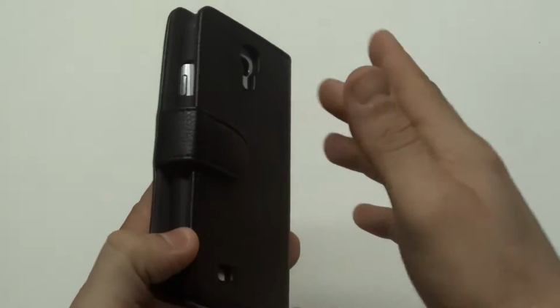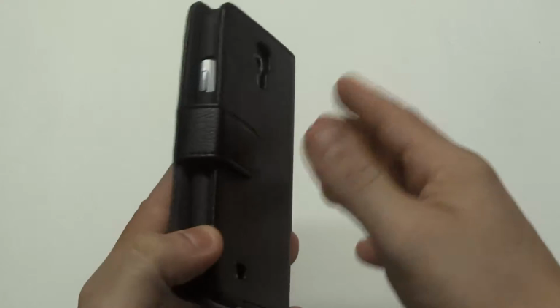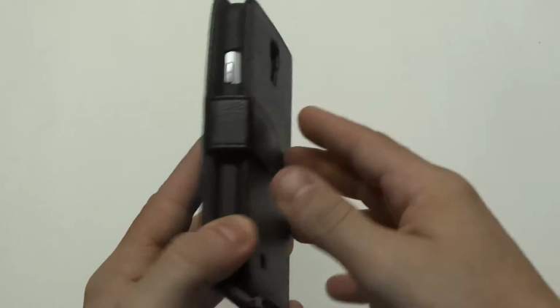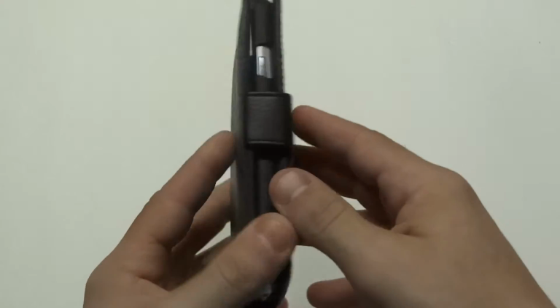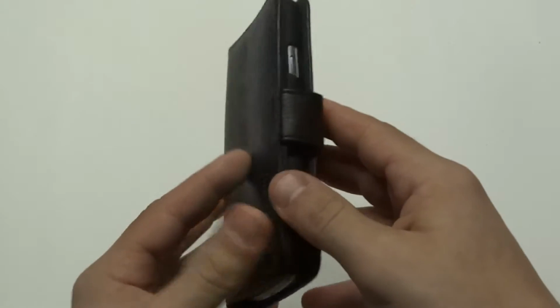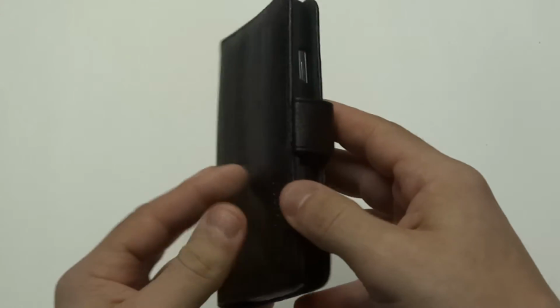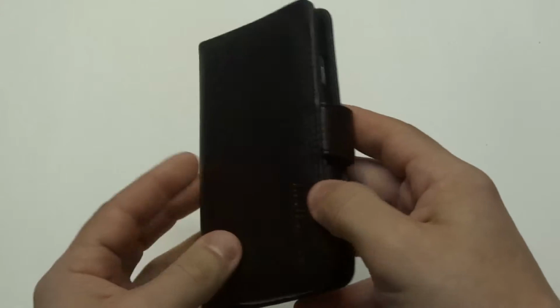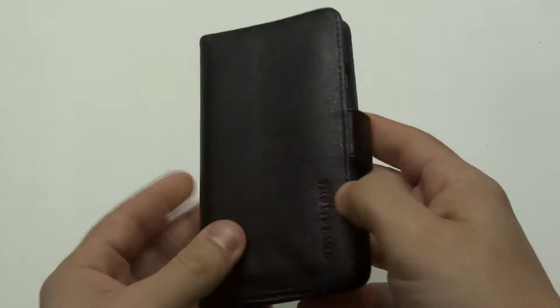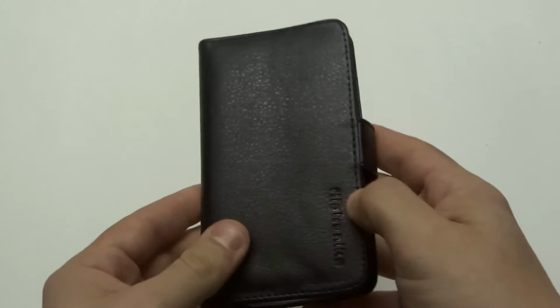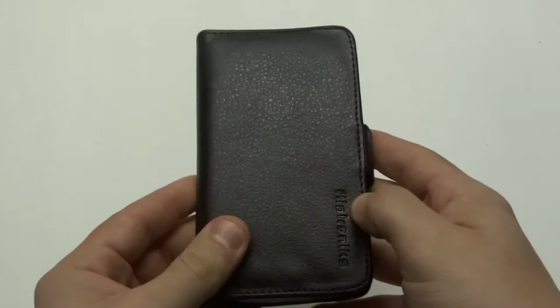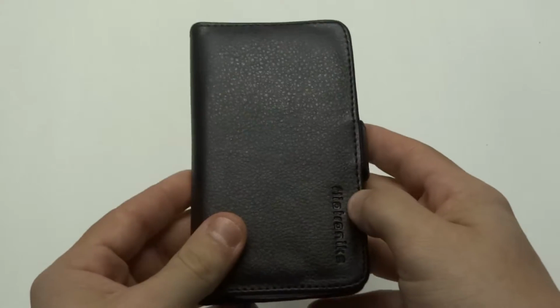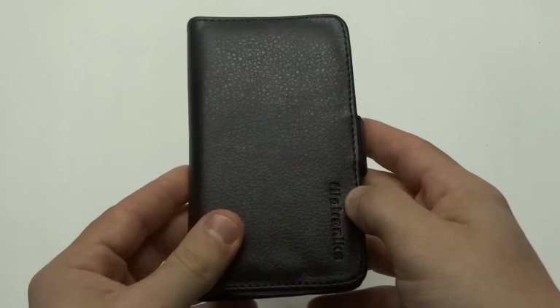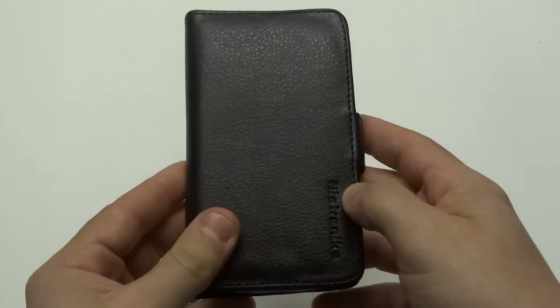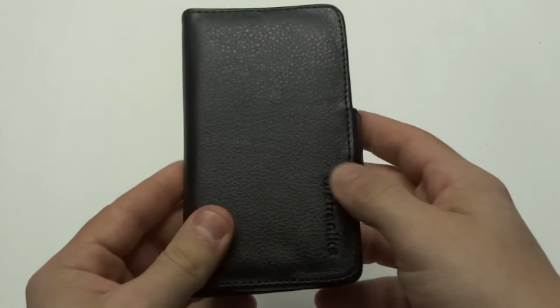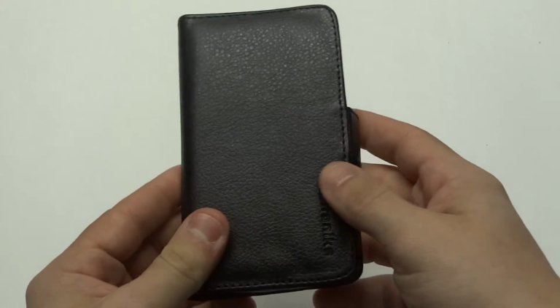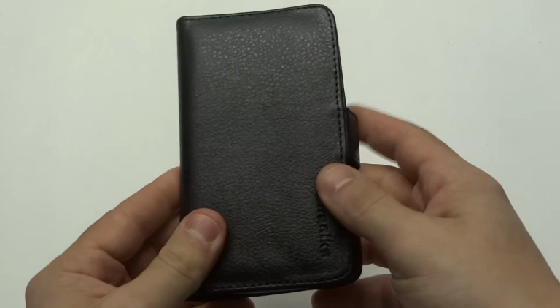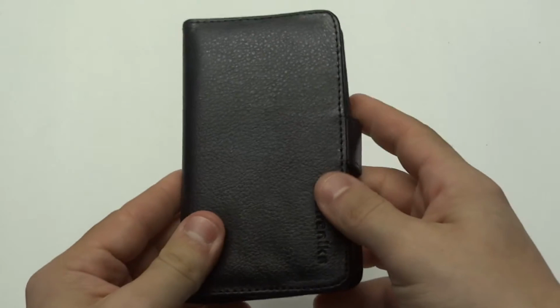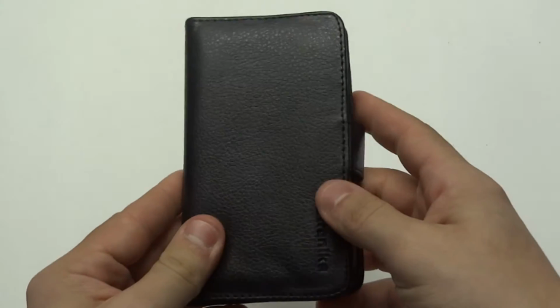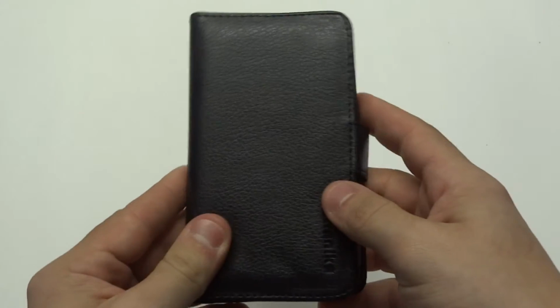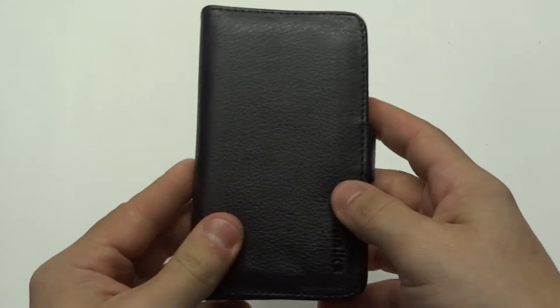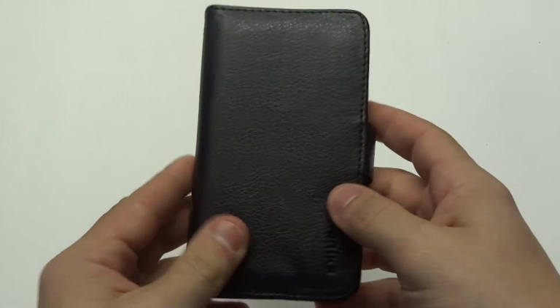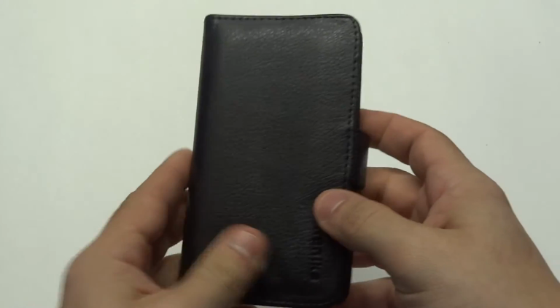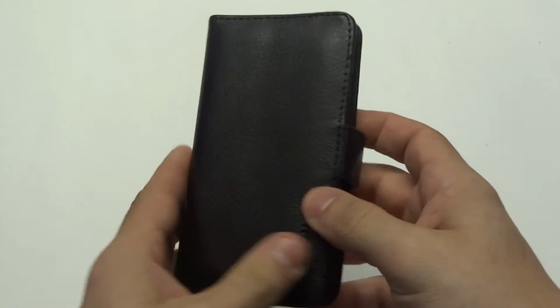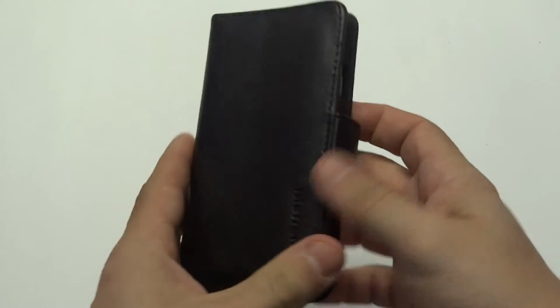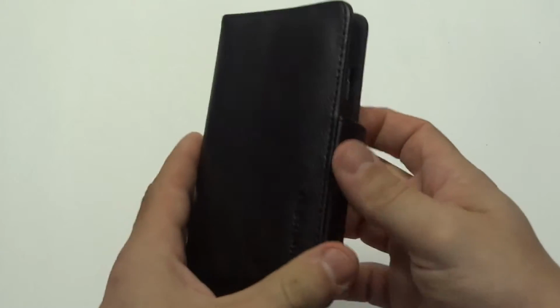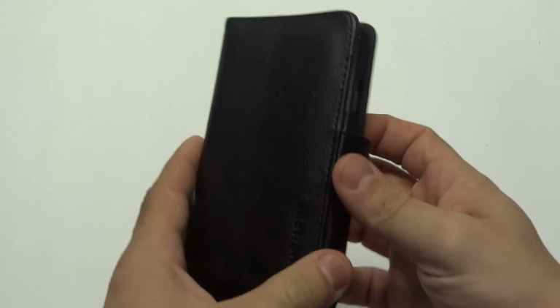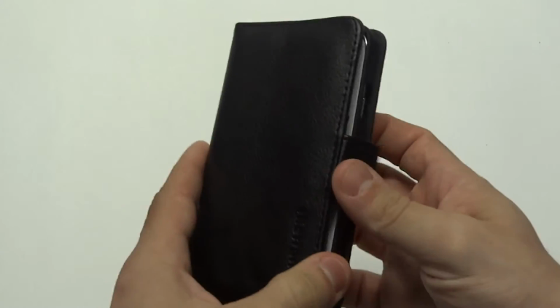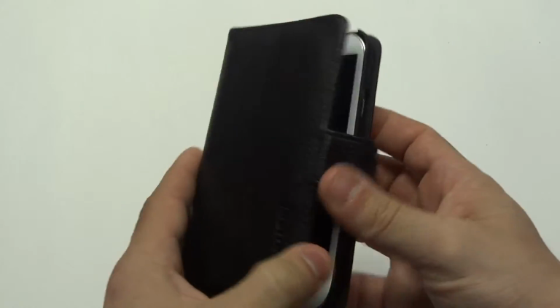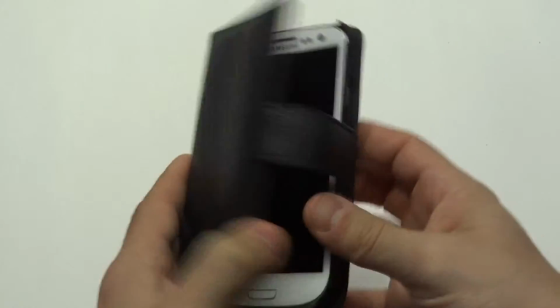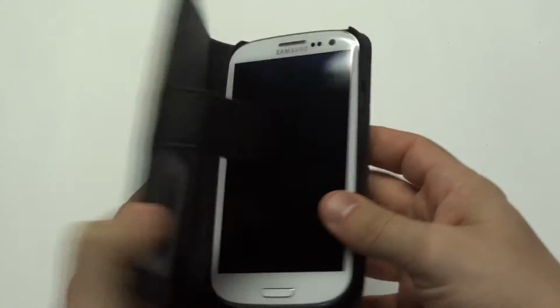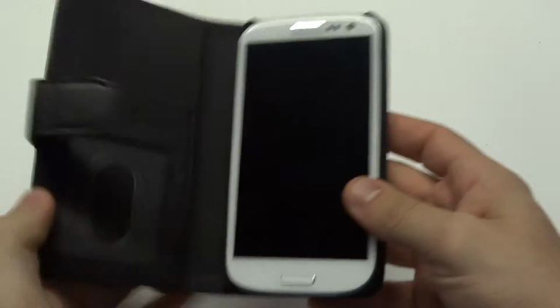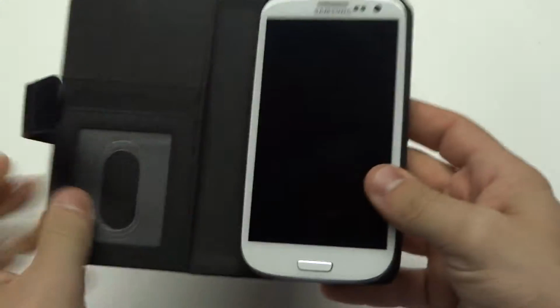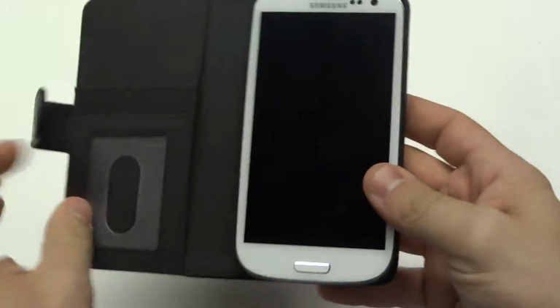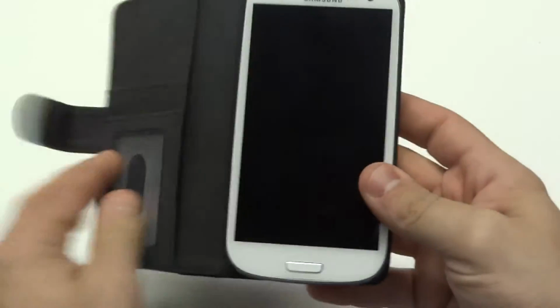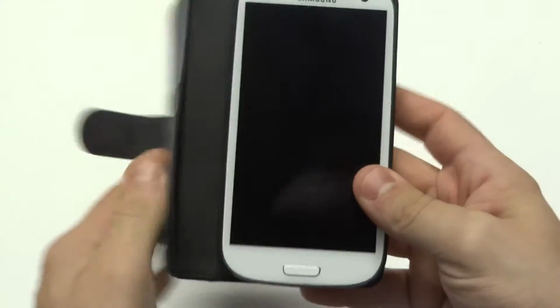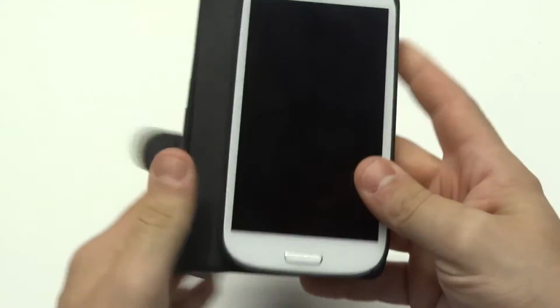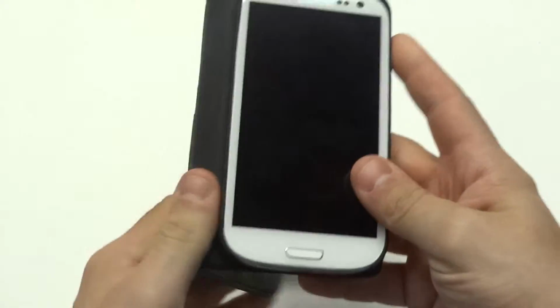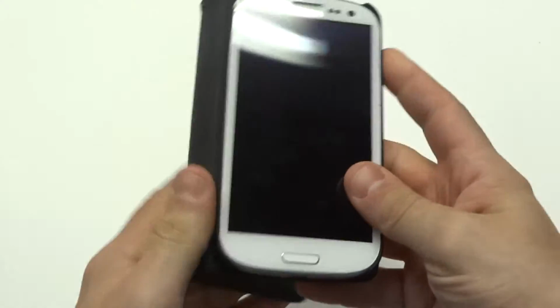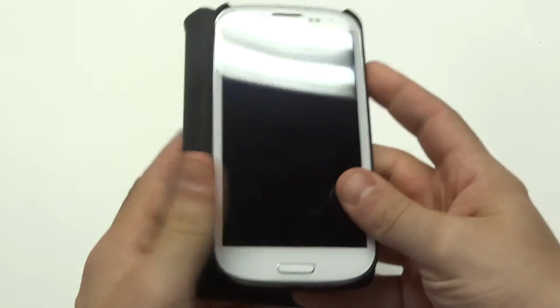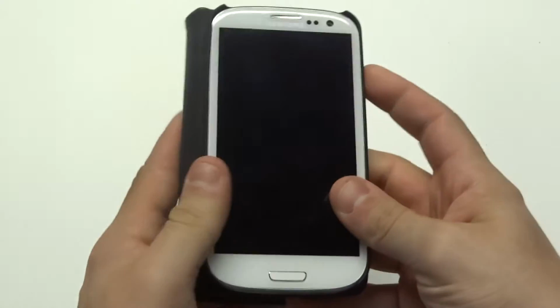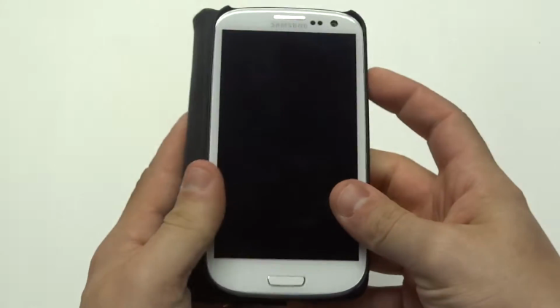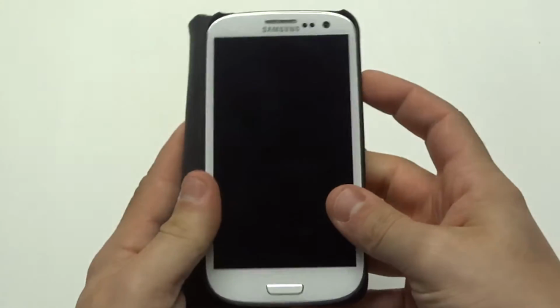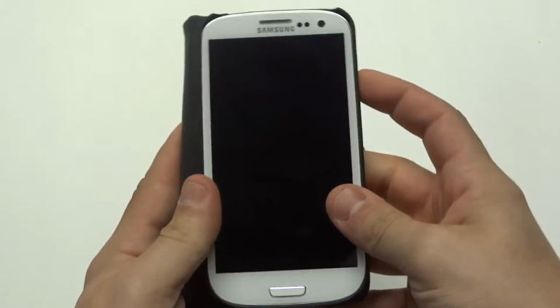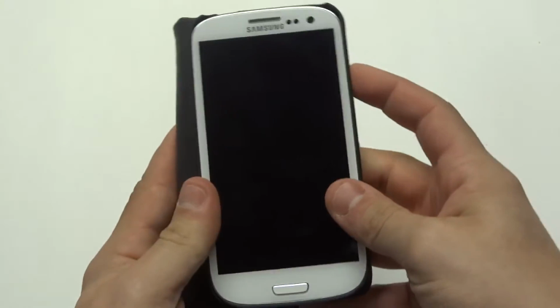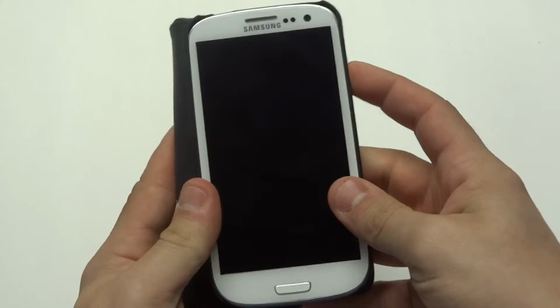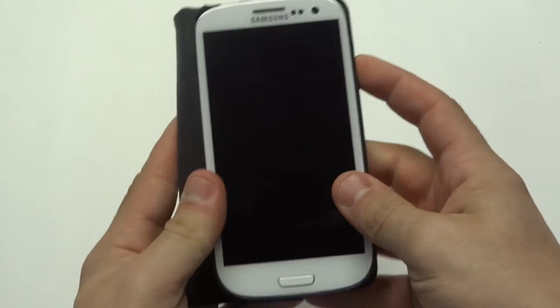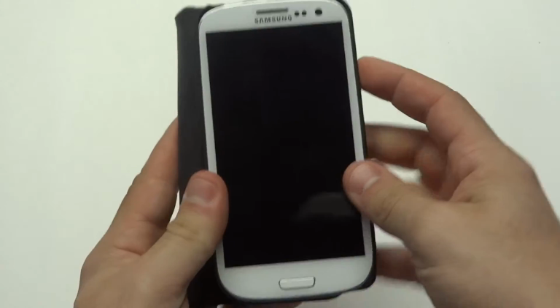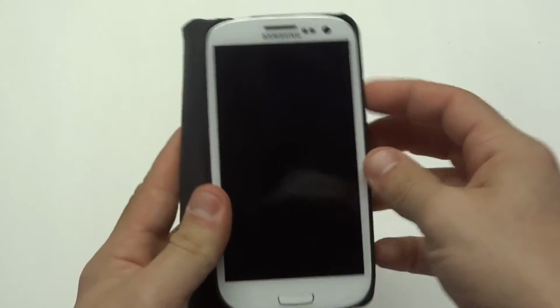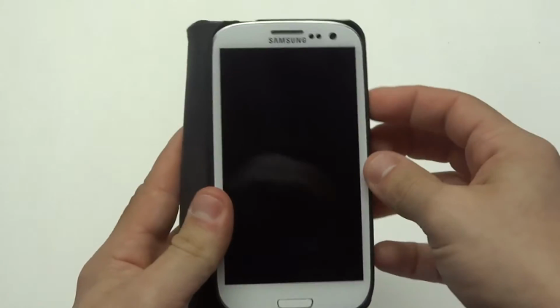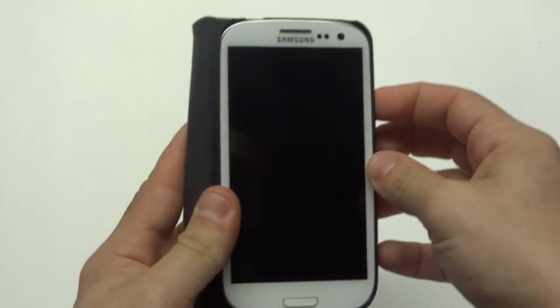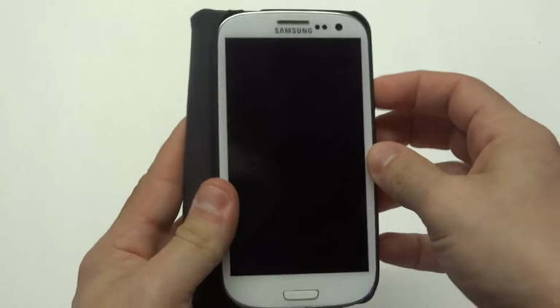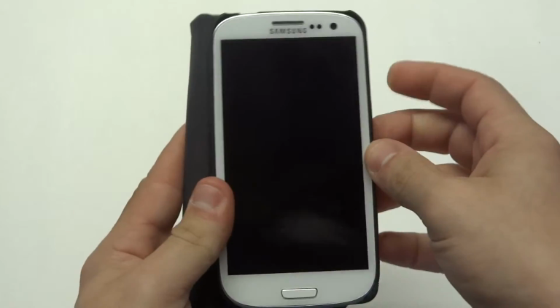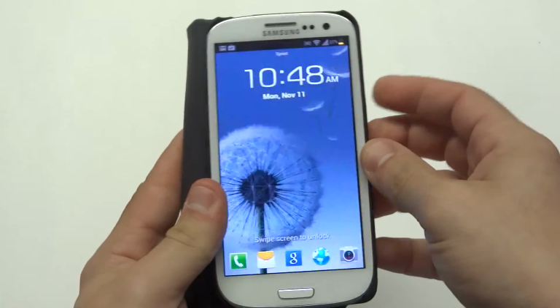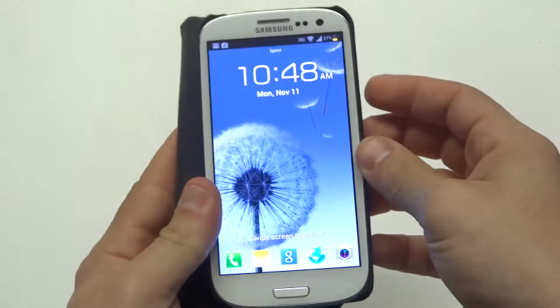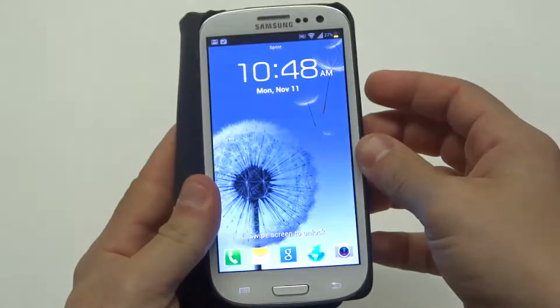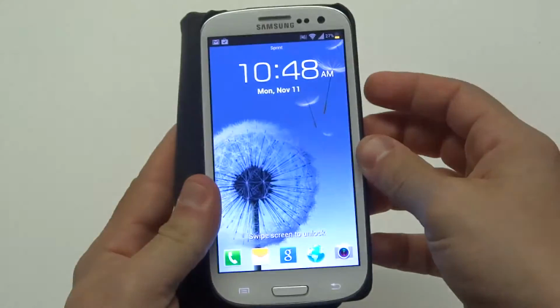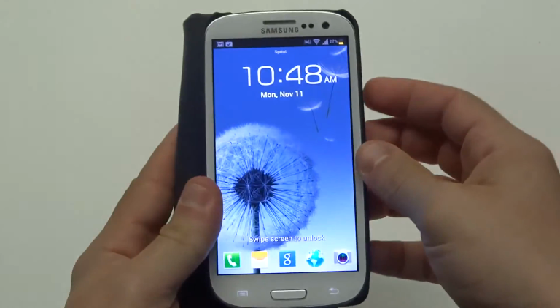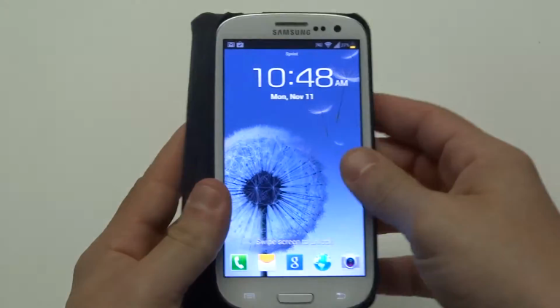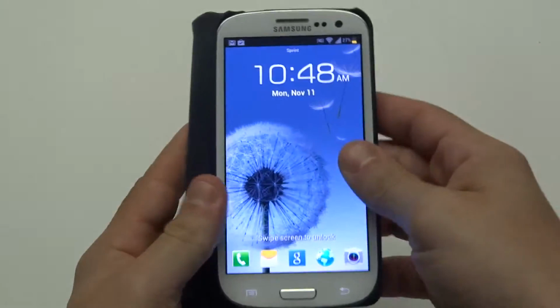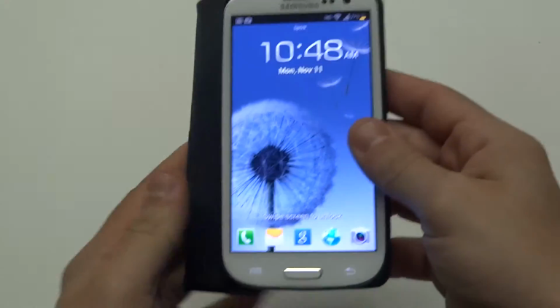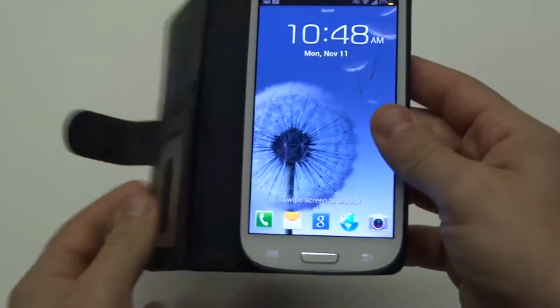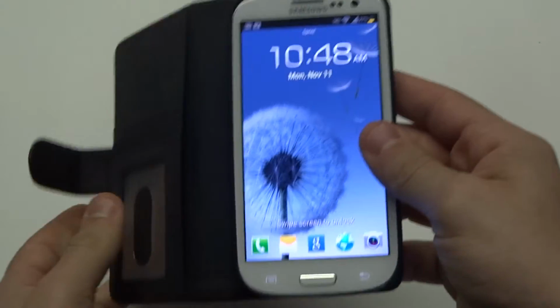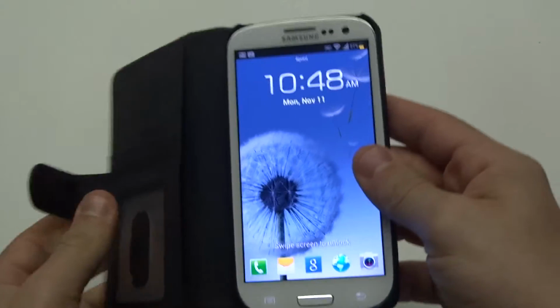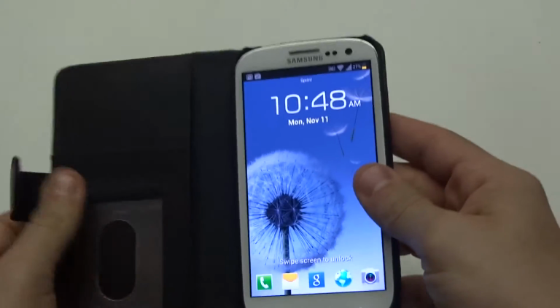It's got all the cut outs for the camera, volume, and everything. And you can also, when you're using it, just slide it back like that to make a call.